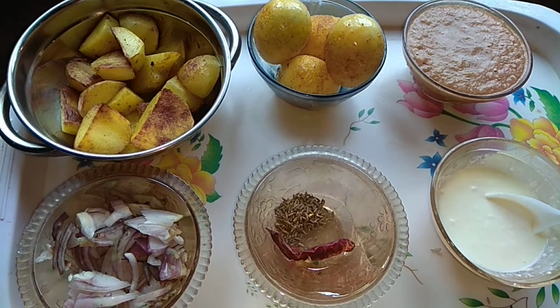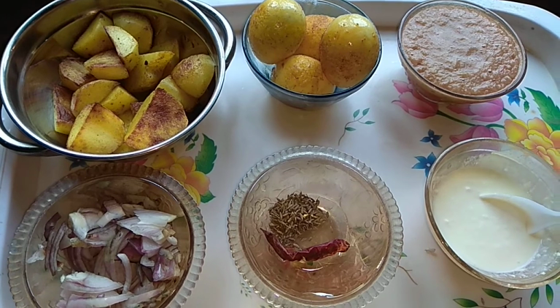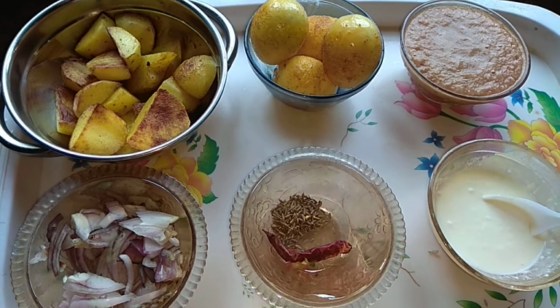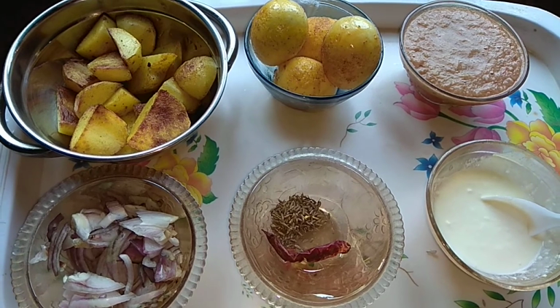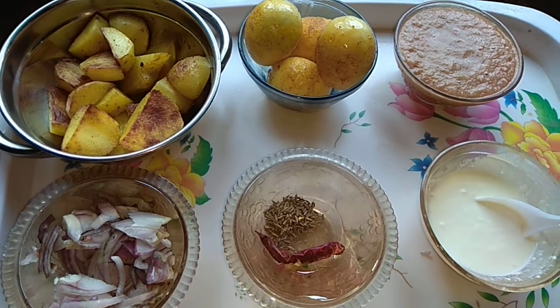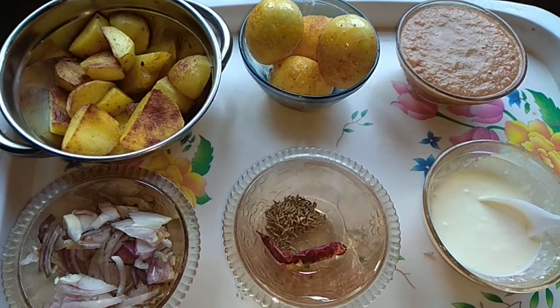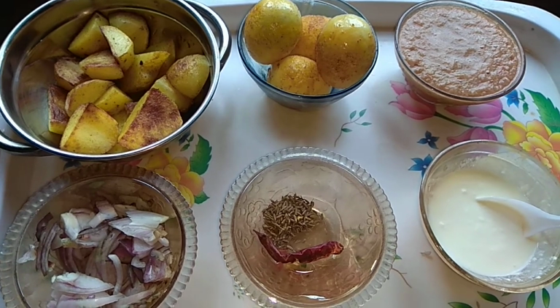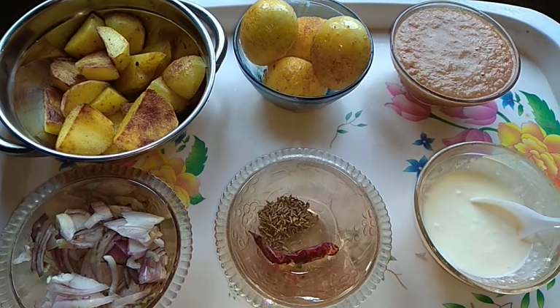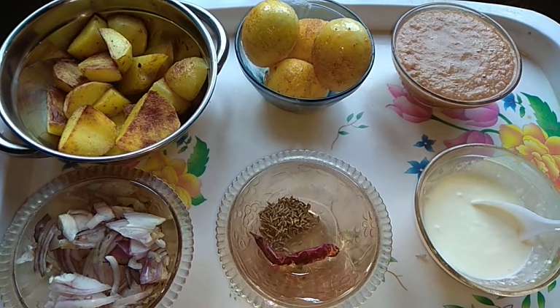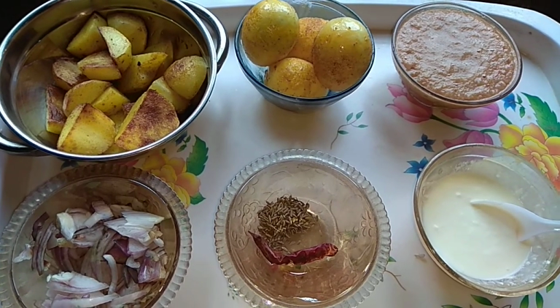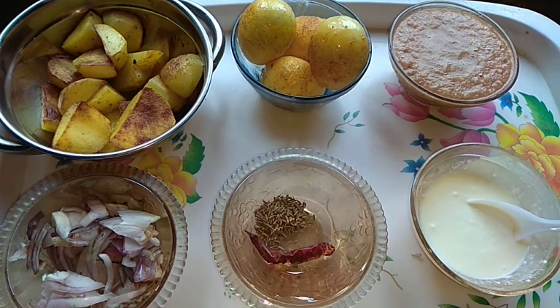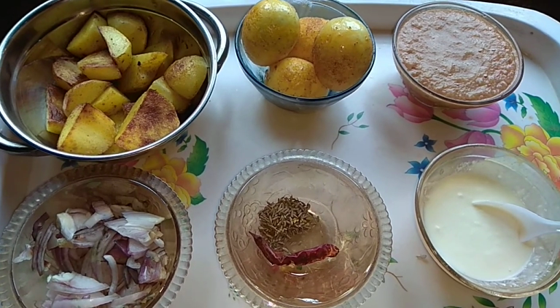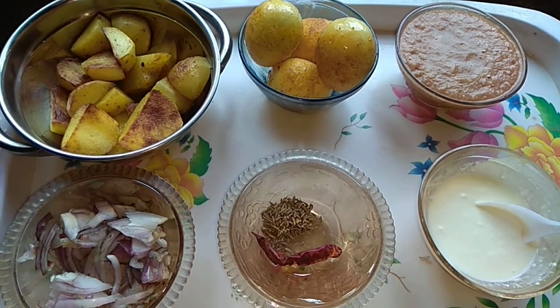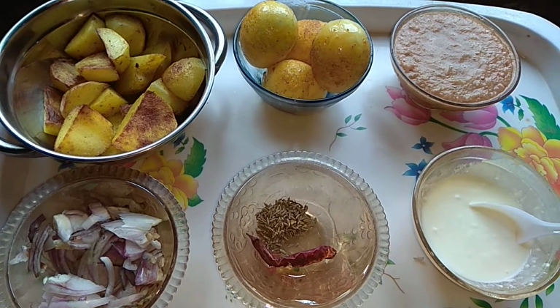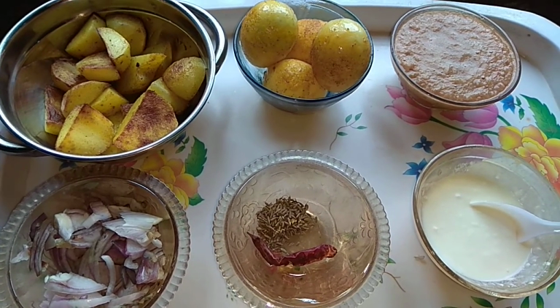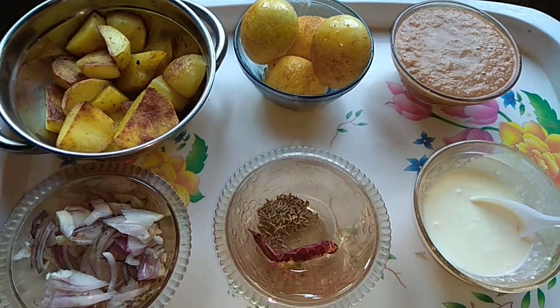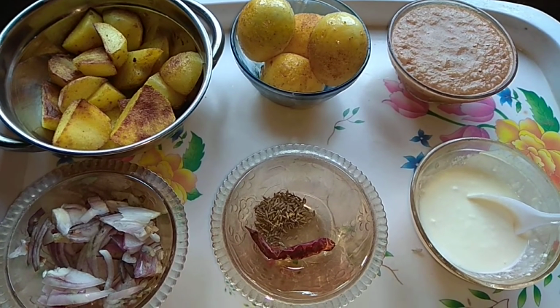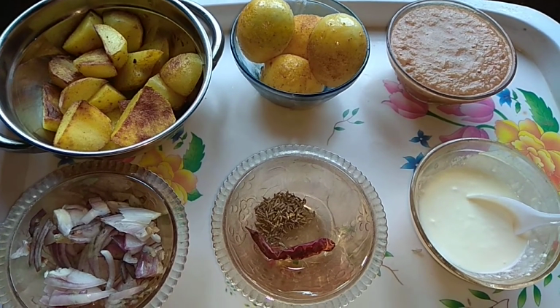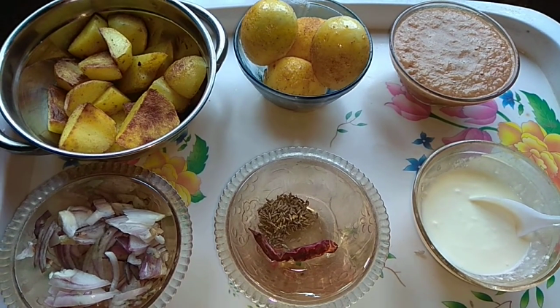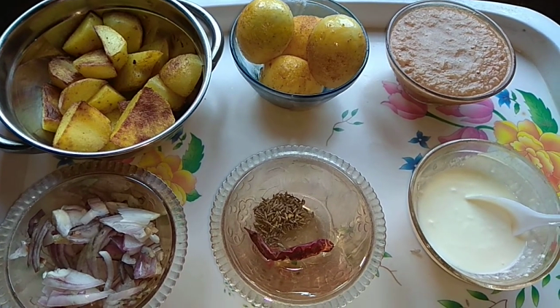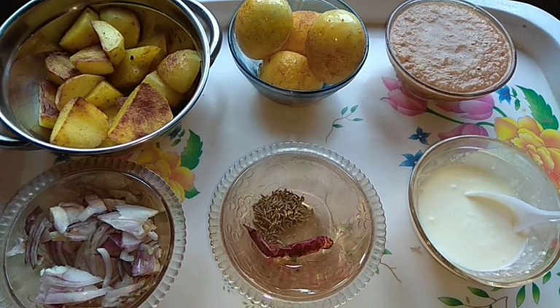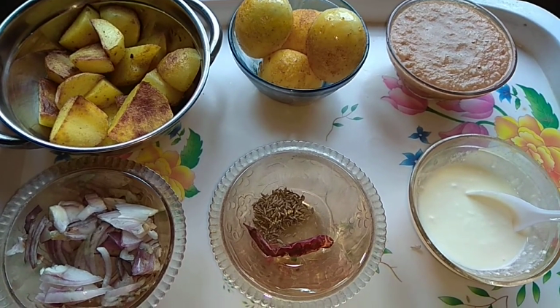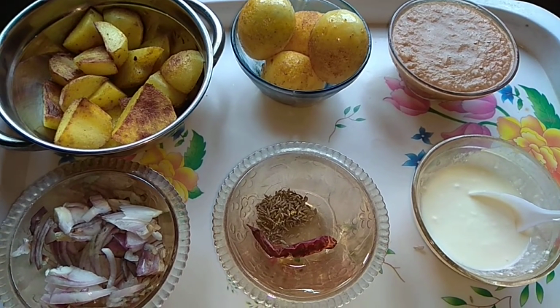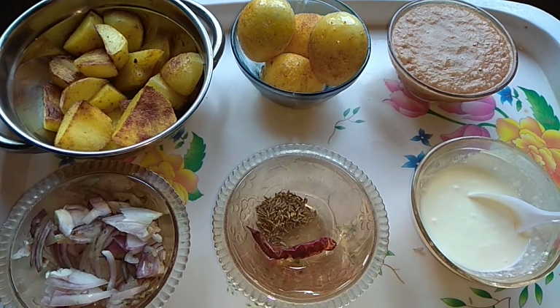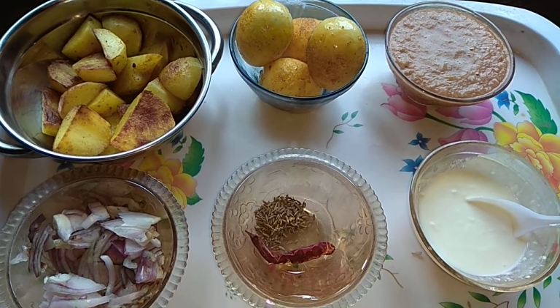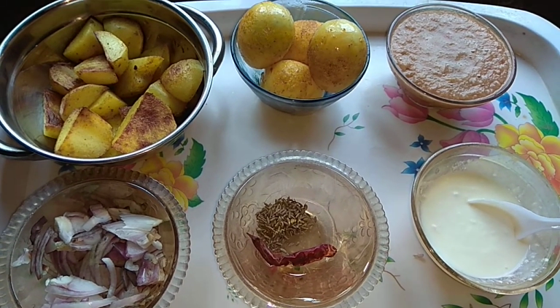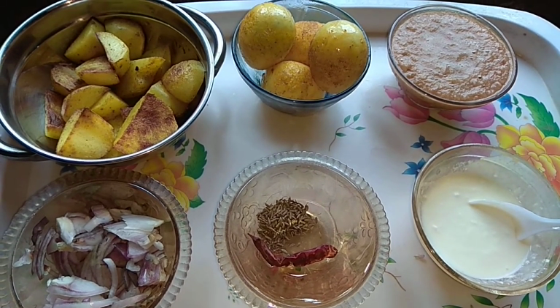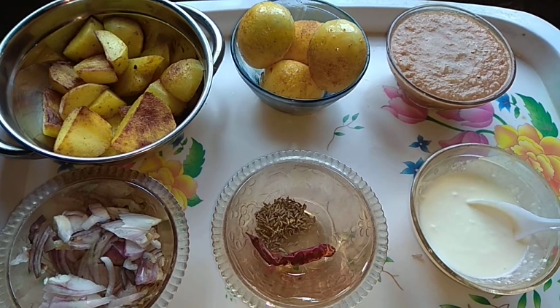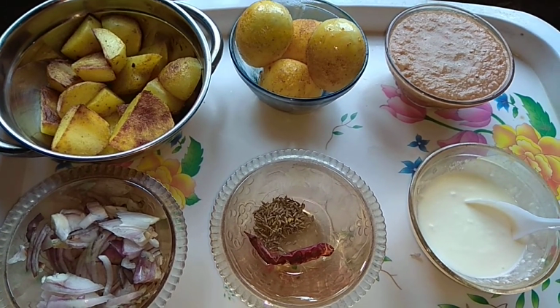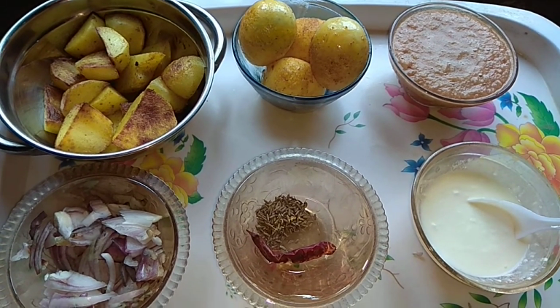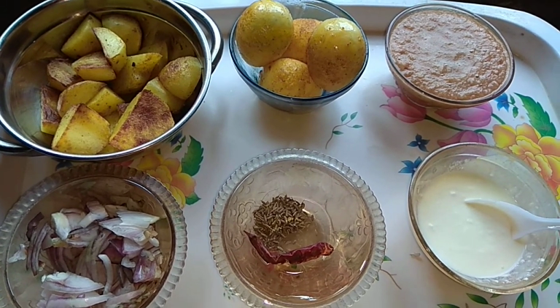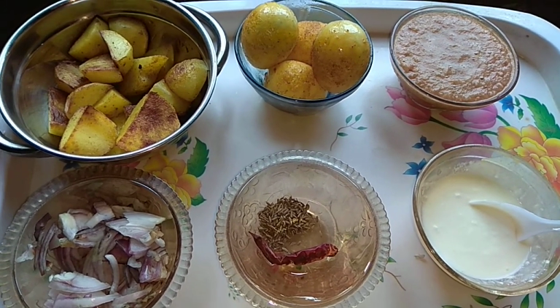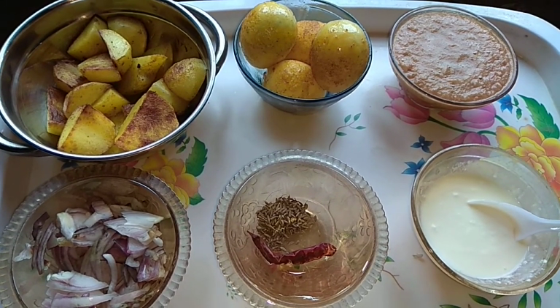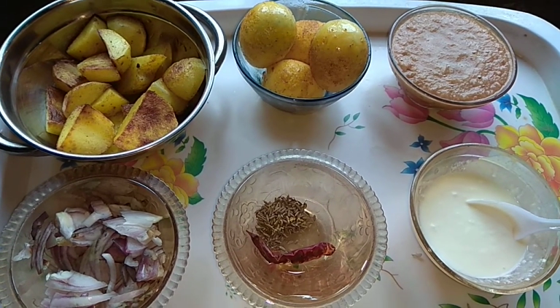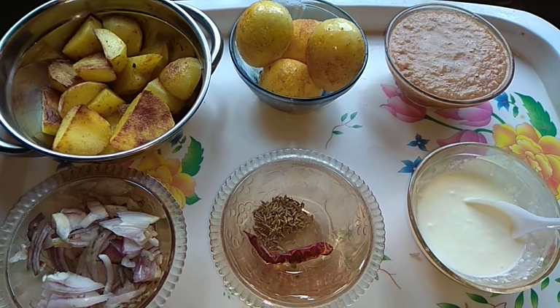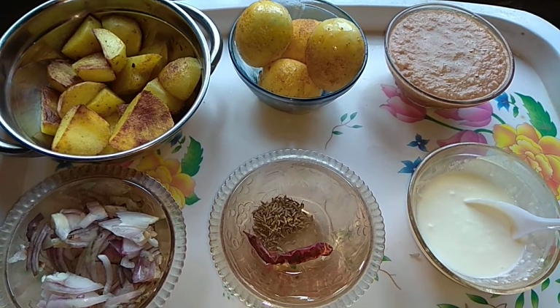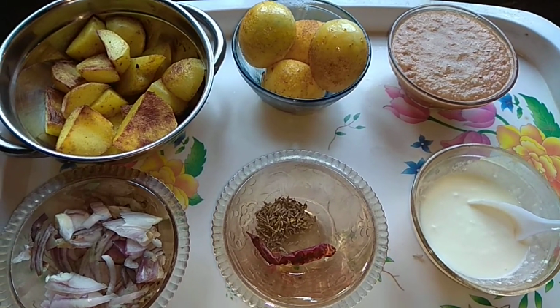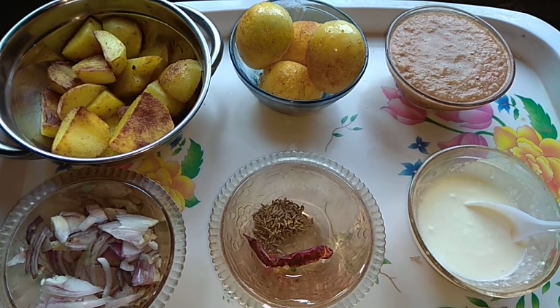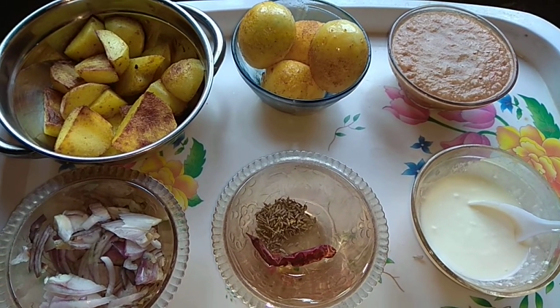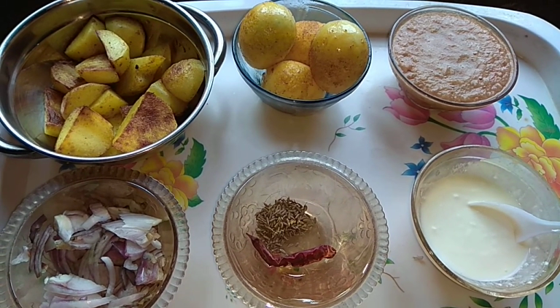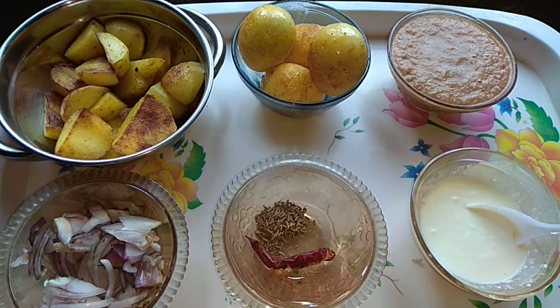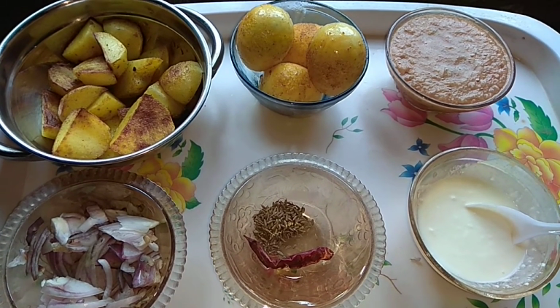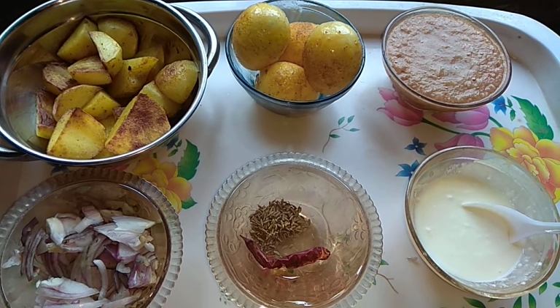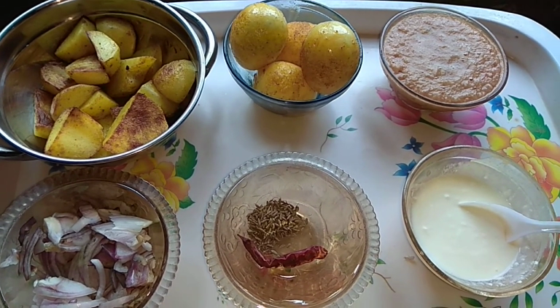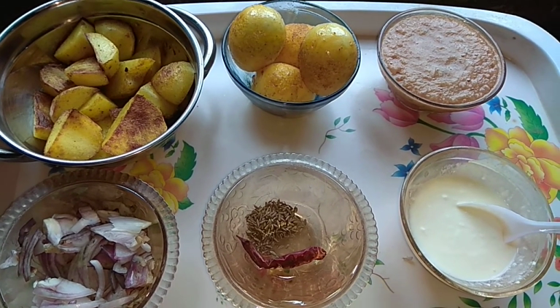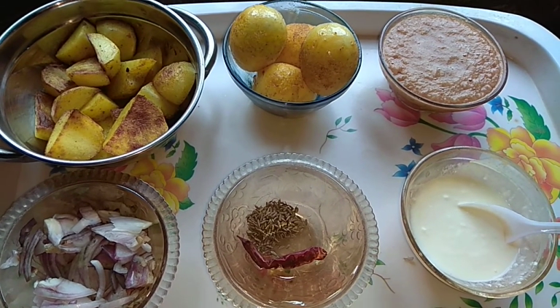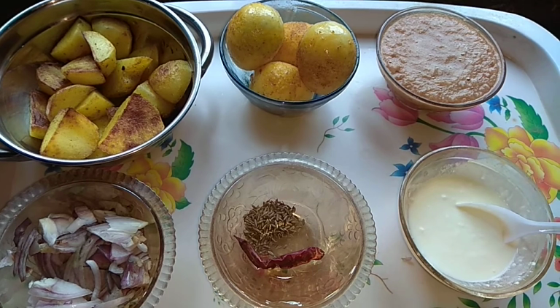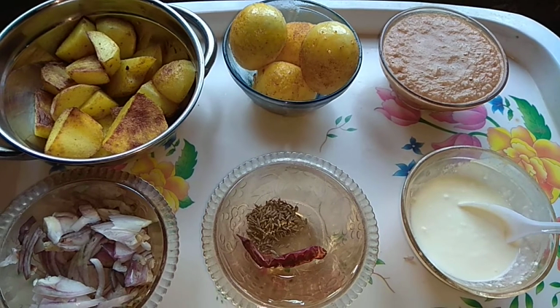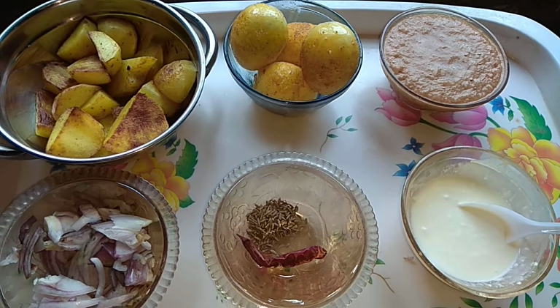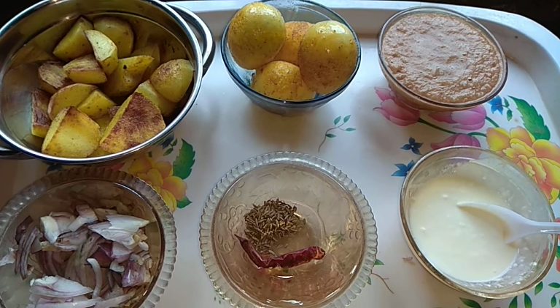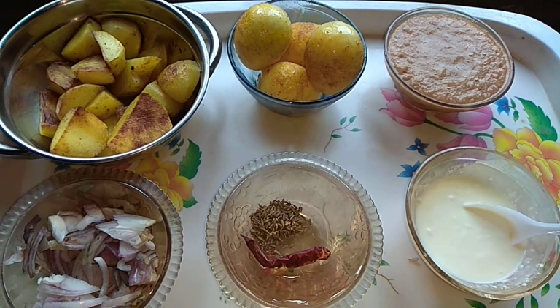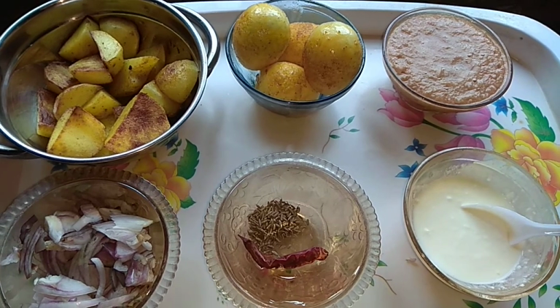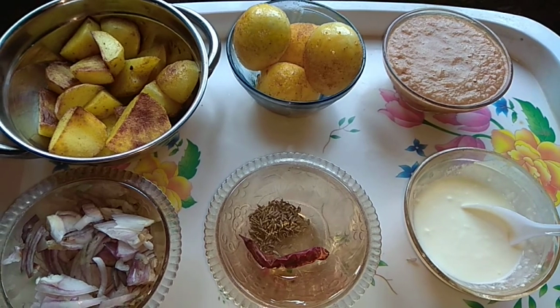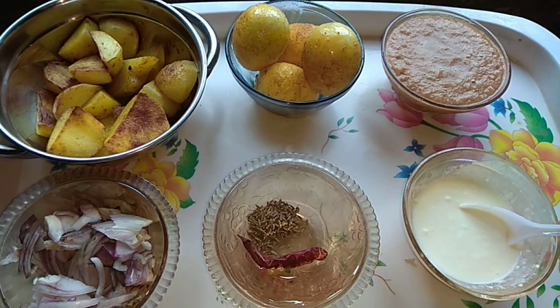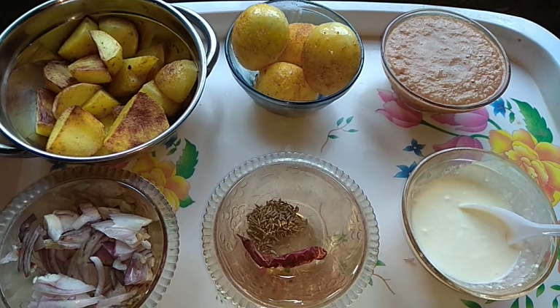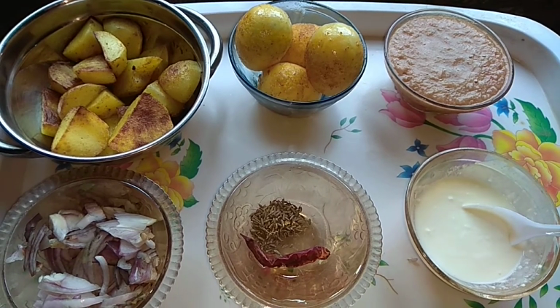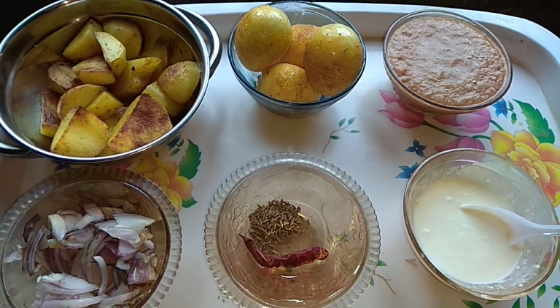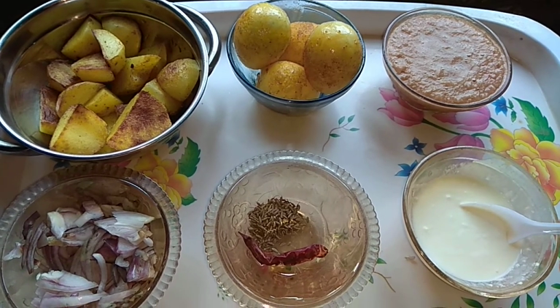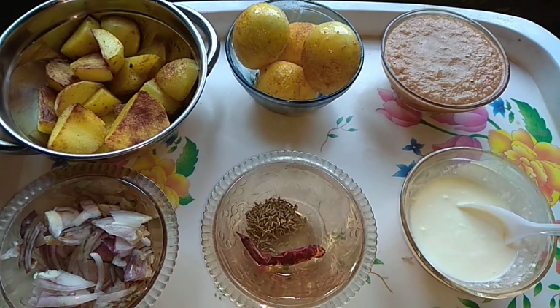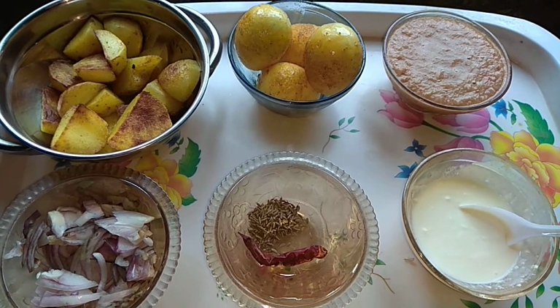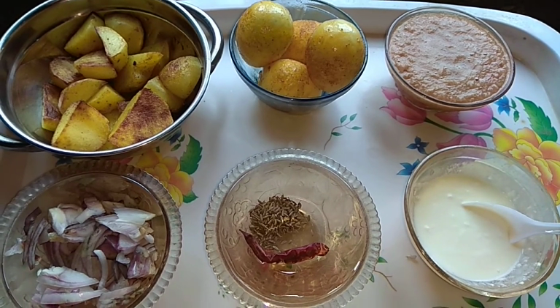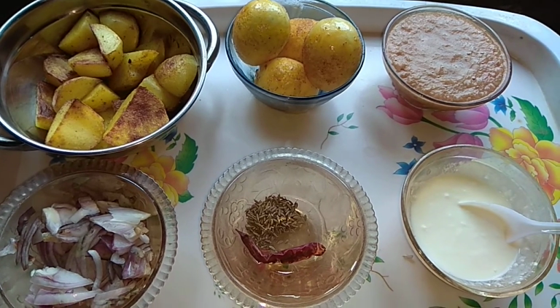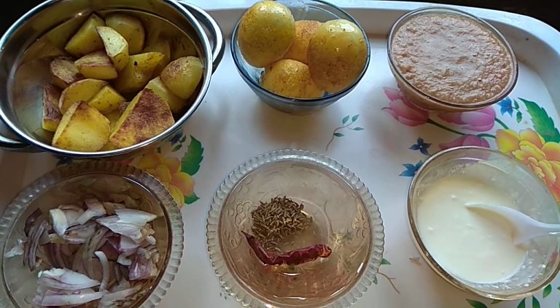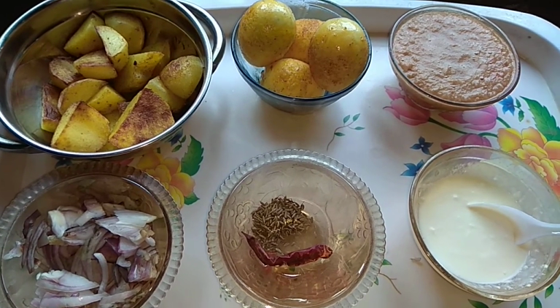If you are talking about Dimer curry, please tell me about Dimer curry. I am doing a Dimer curry recipe that I am going to help you with. So, I'm doing Dimer curry.